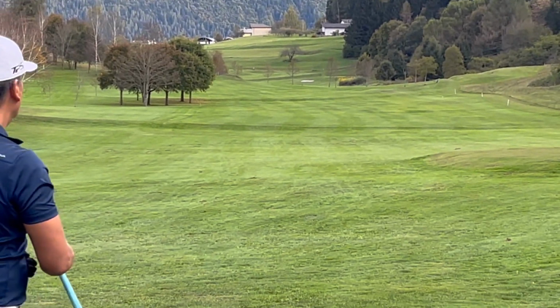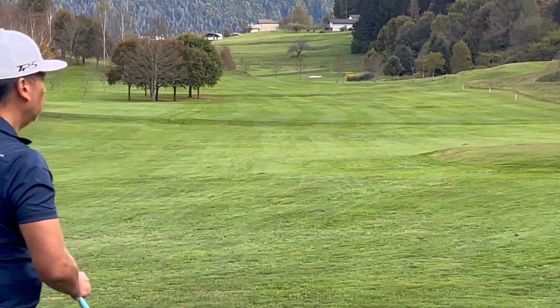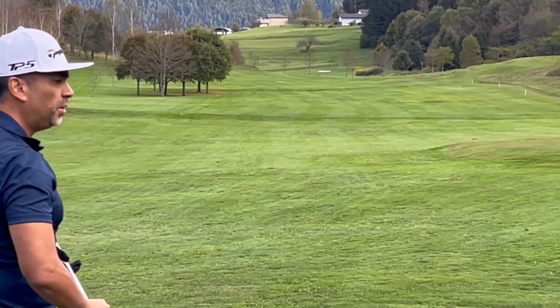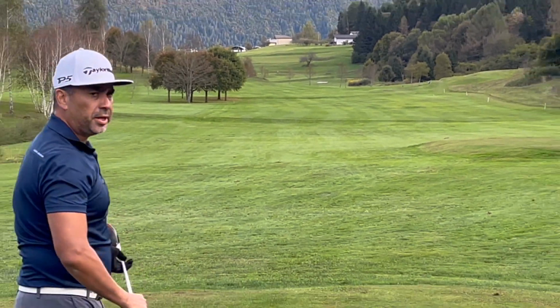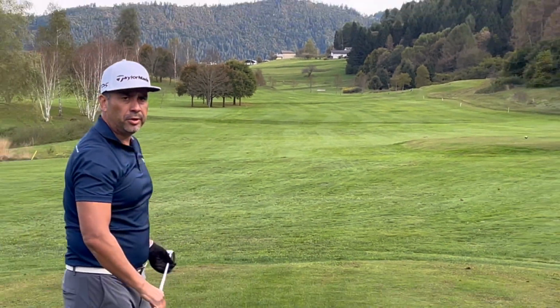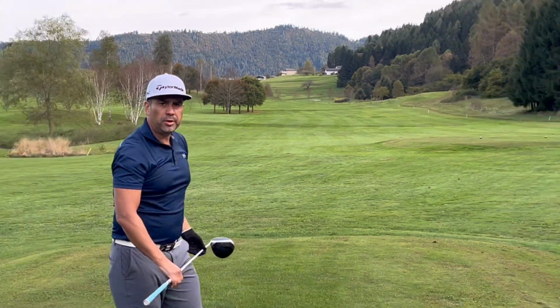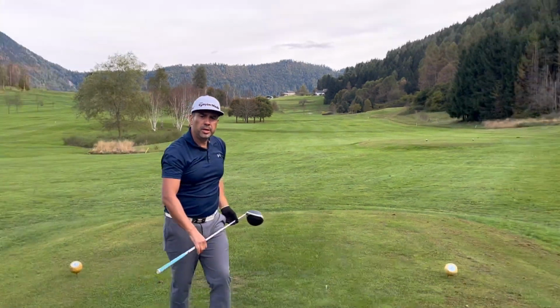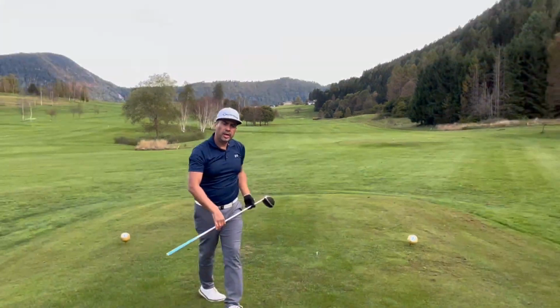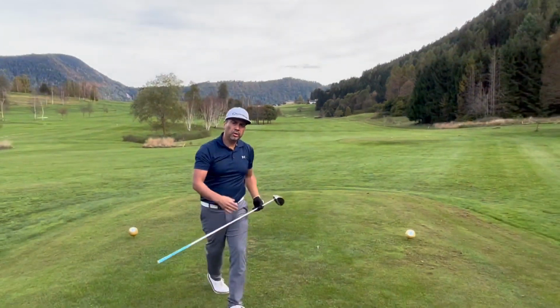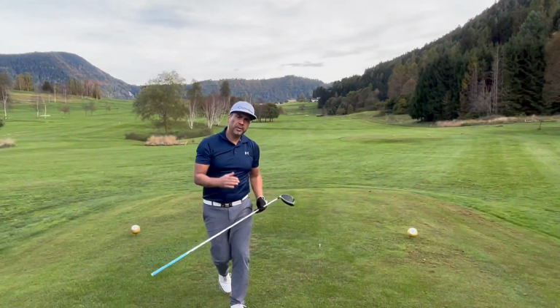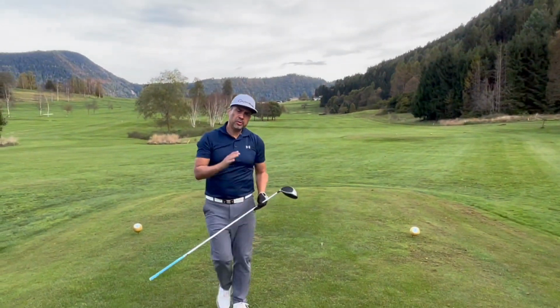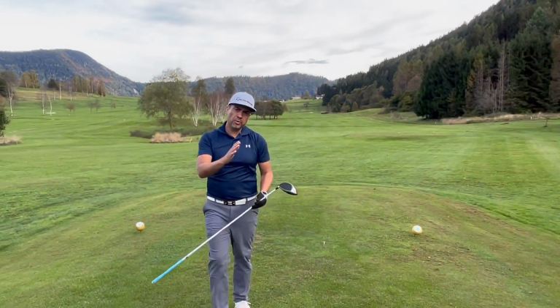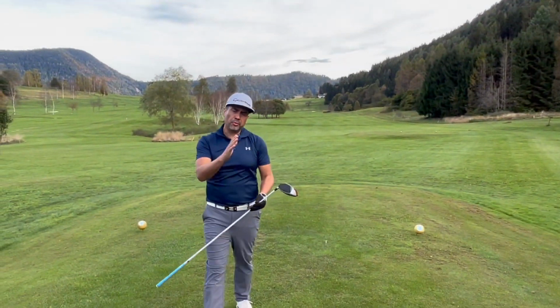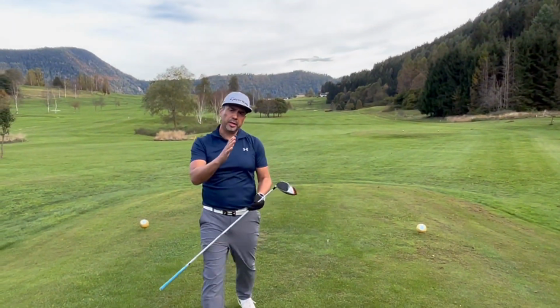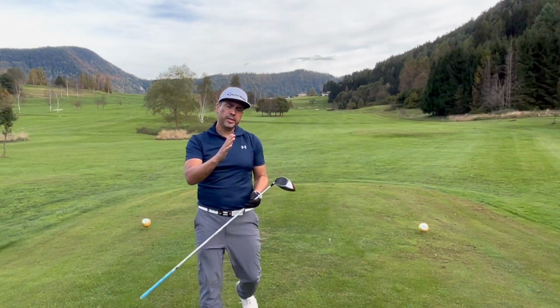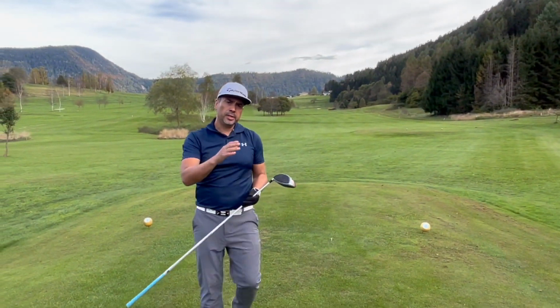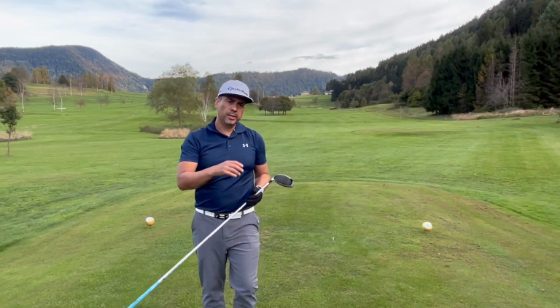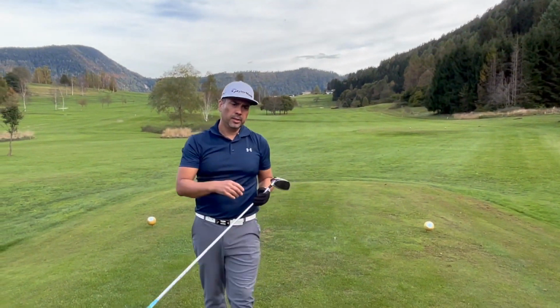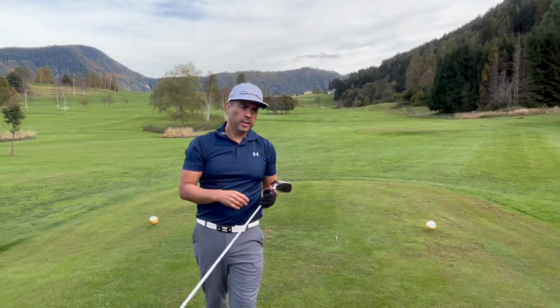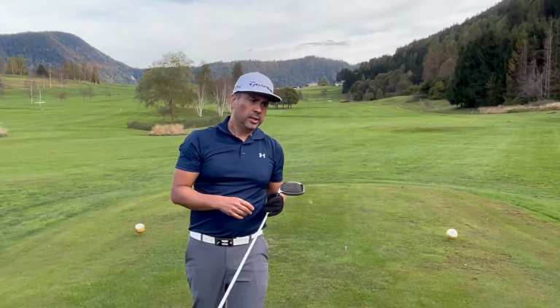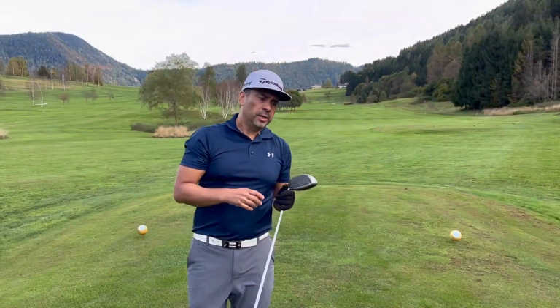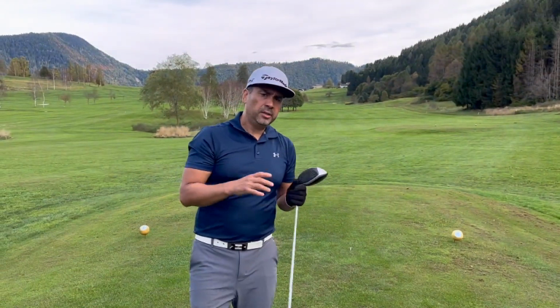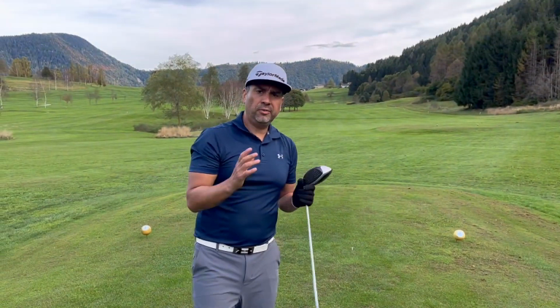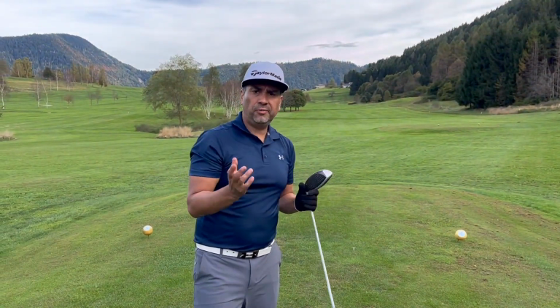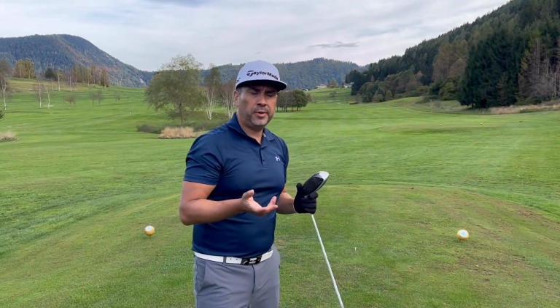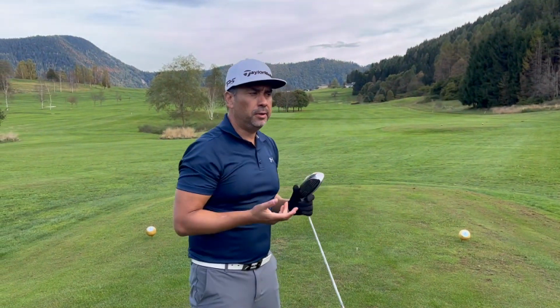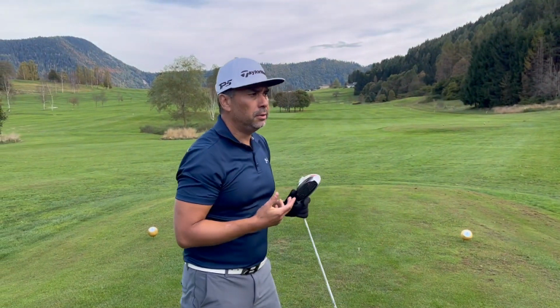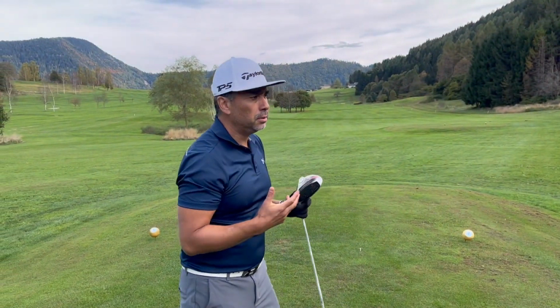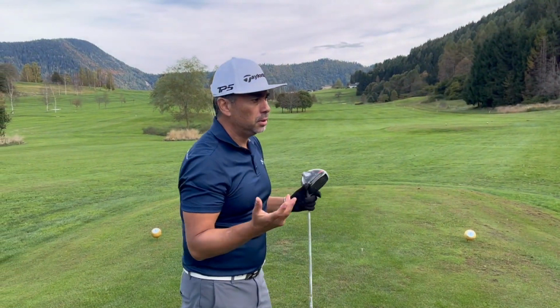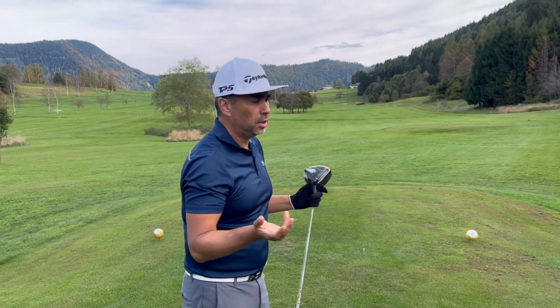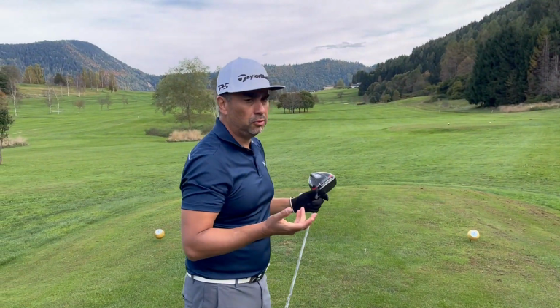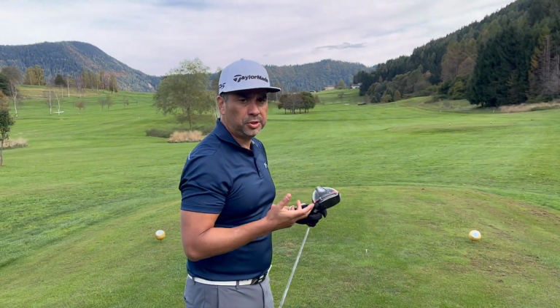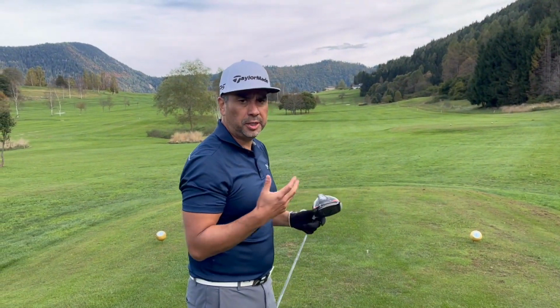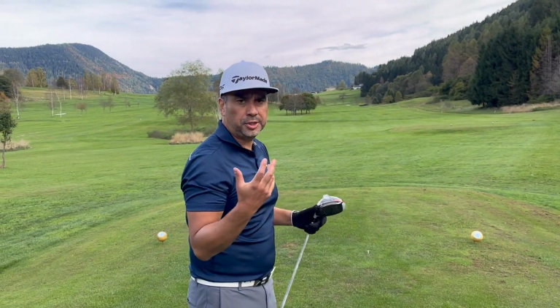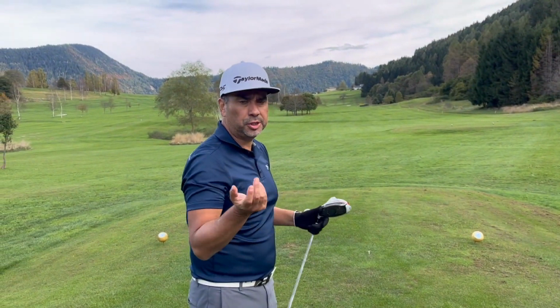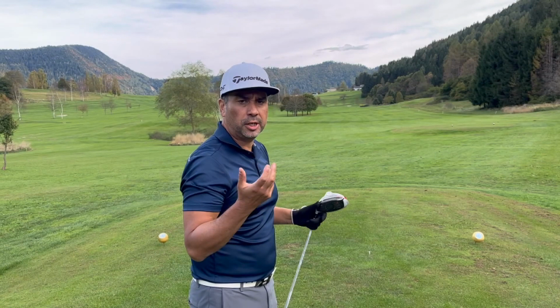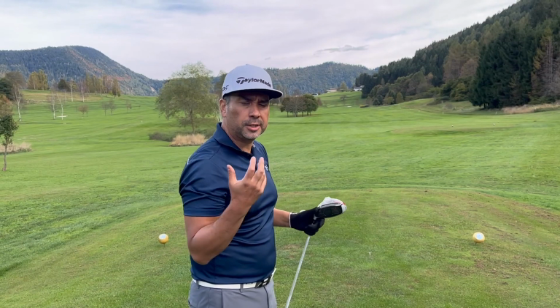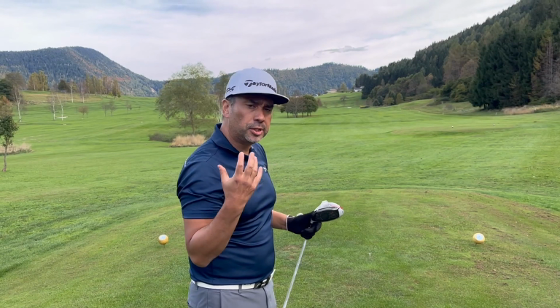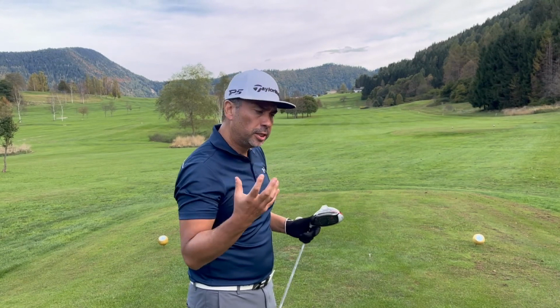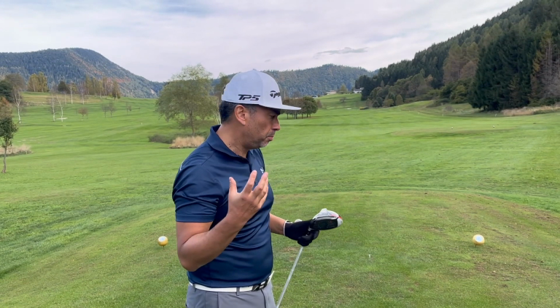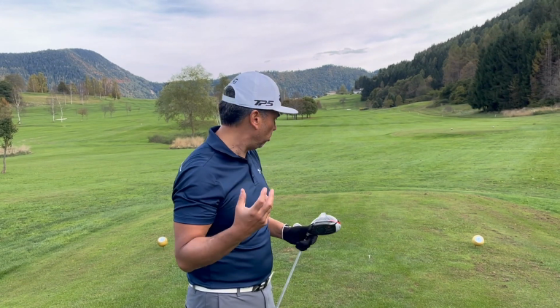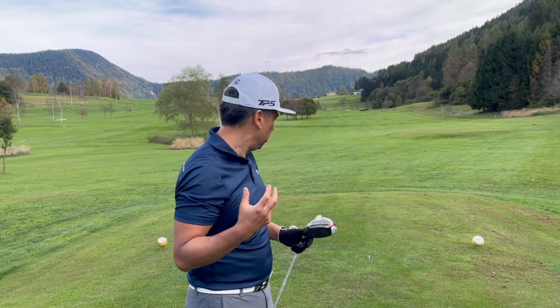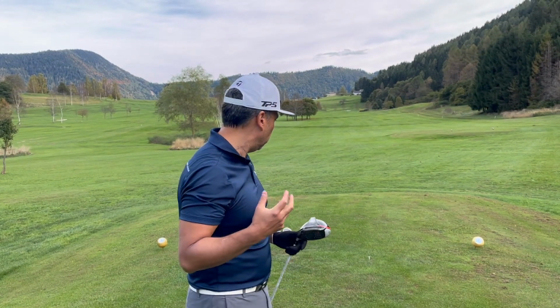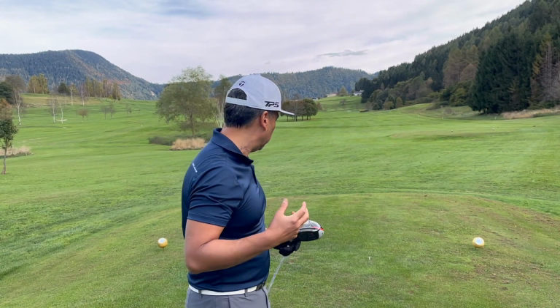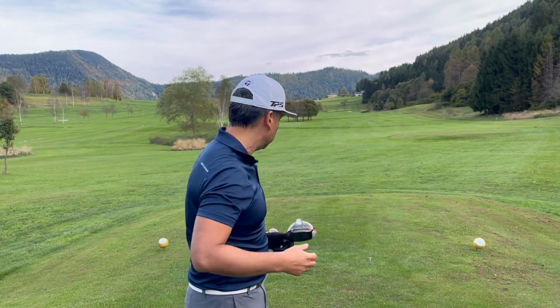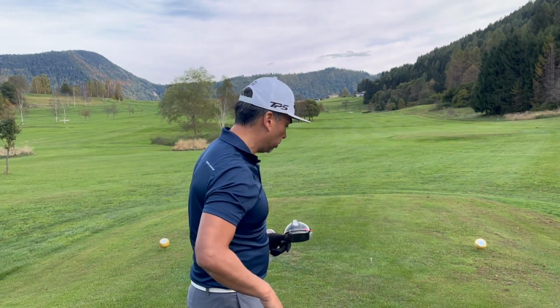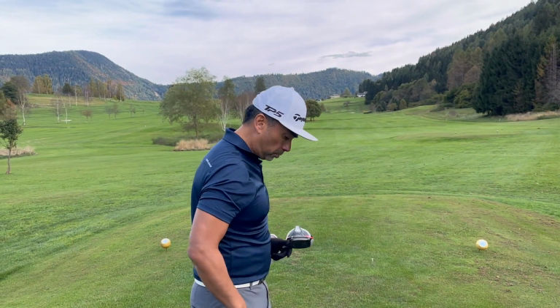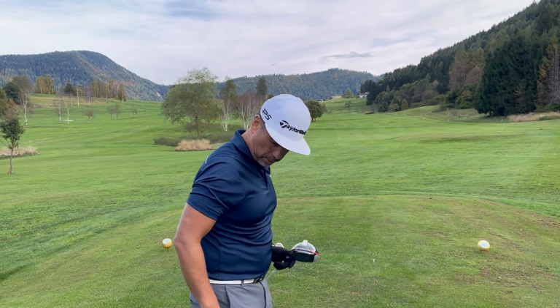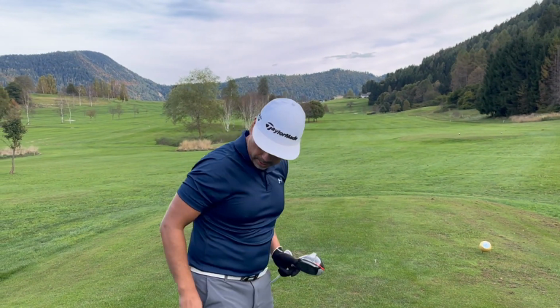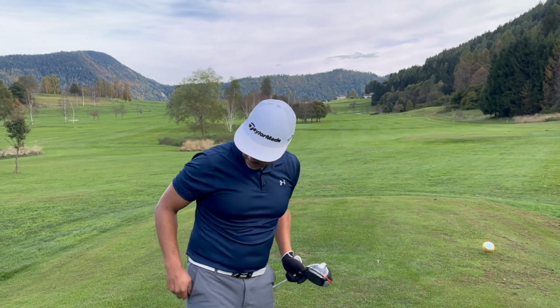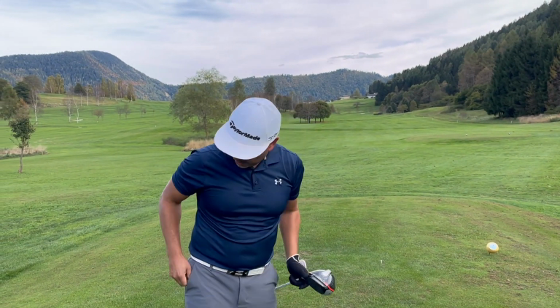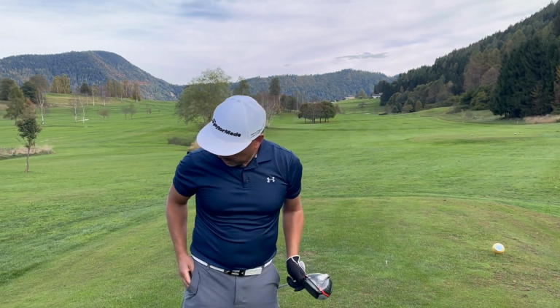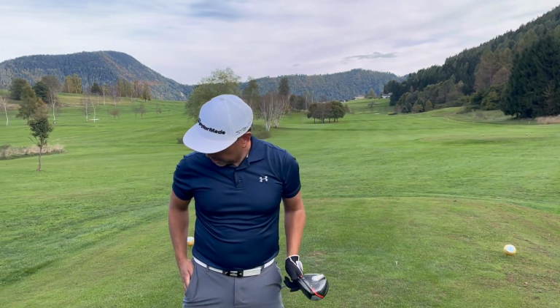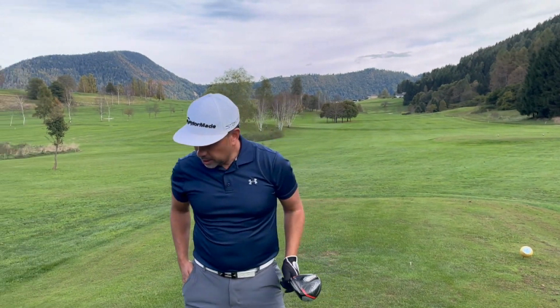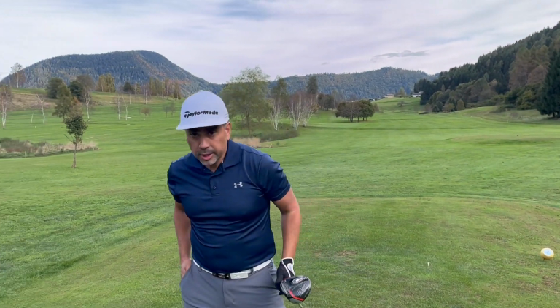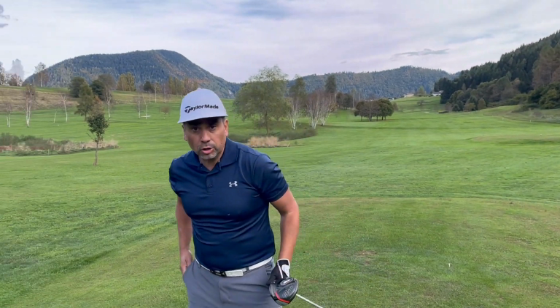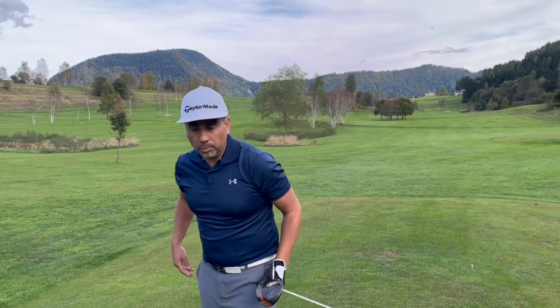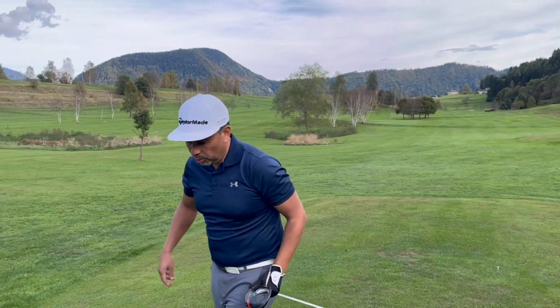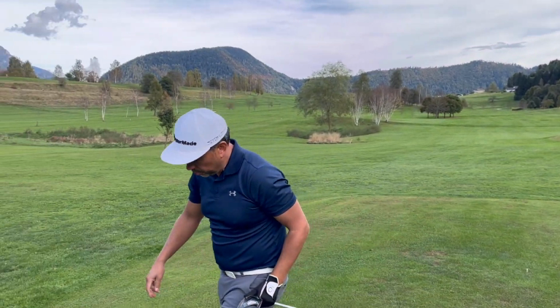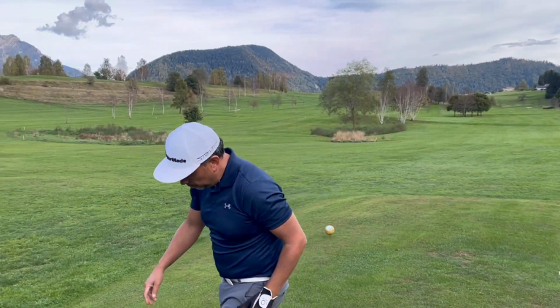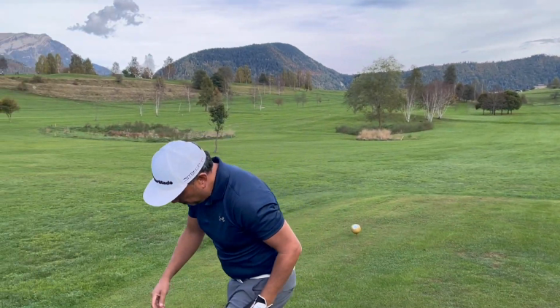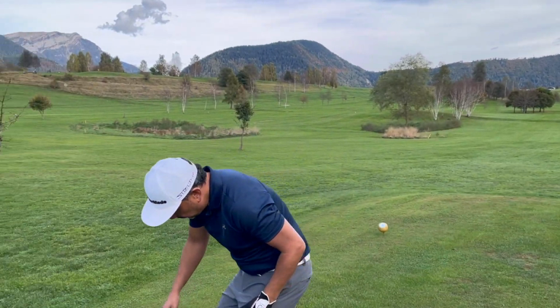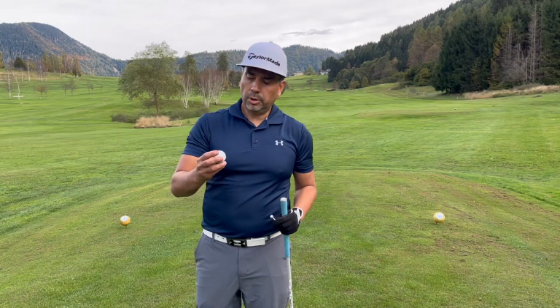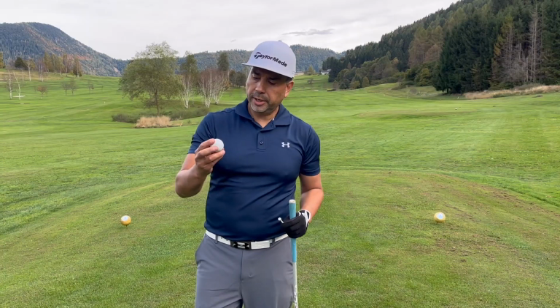Pretty good — a little bit to the right. The feel I would say is just like a standard Pro V1. Let's get the other ball now.